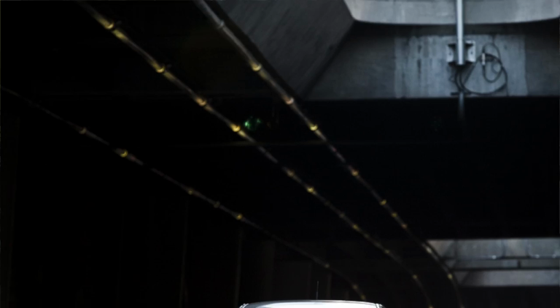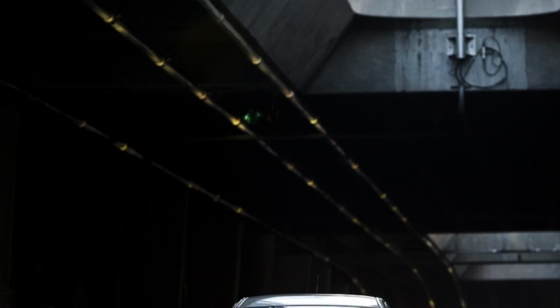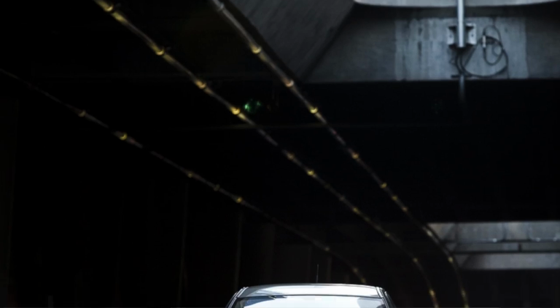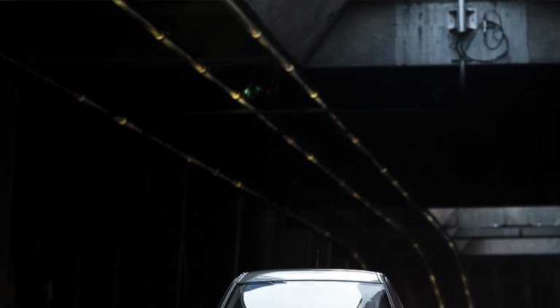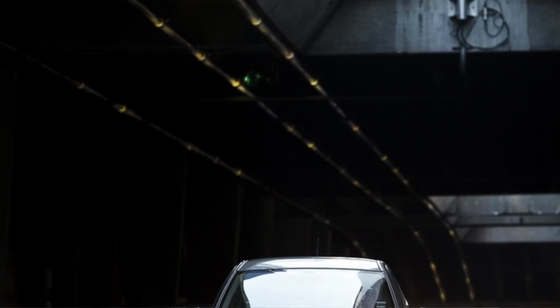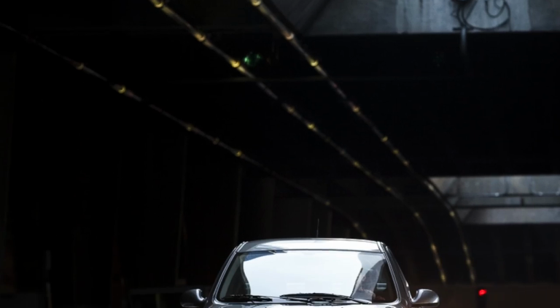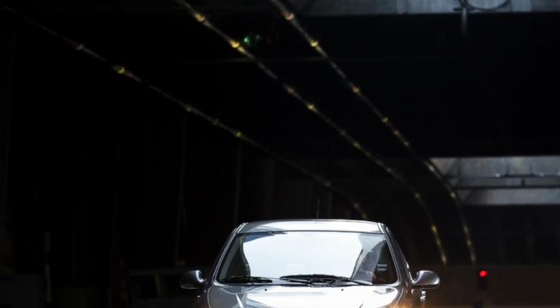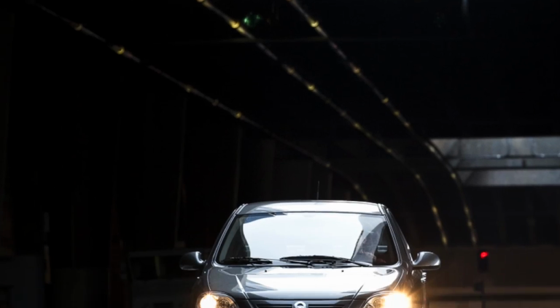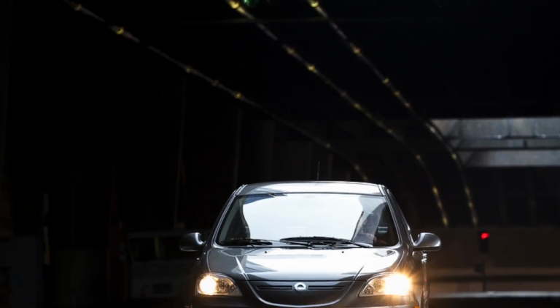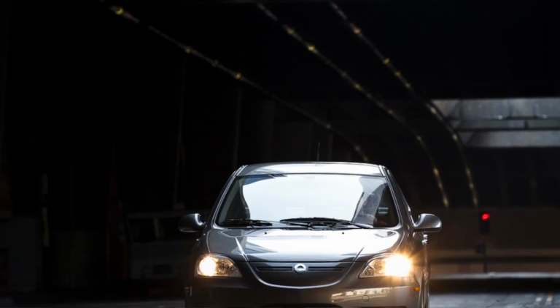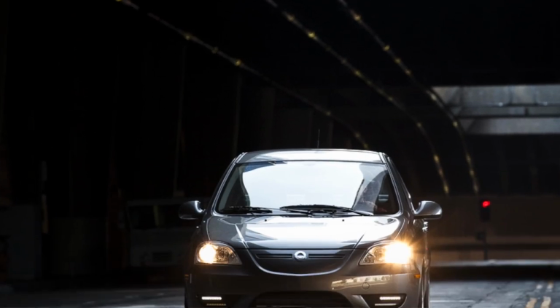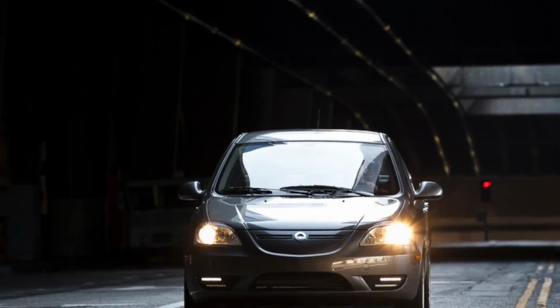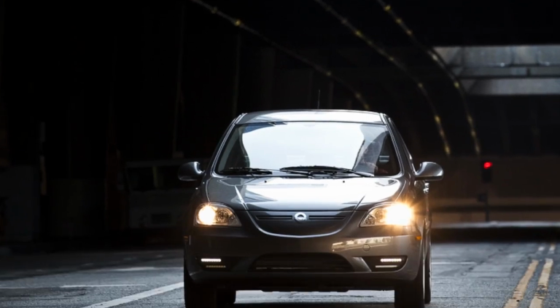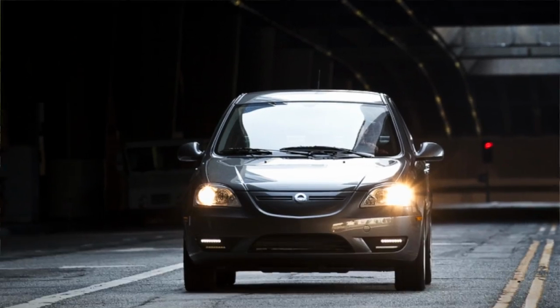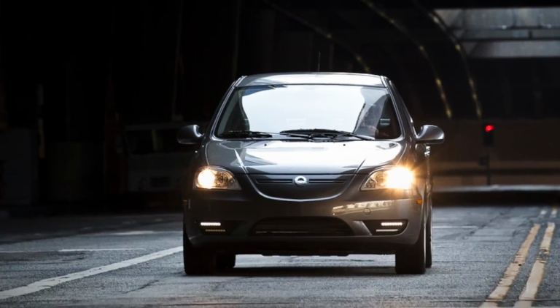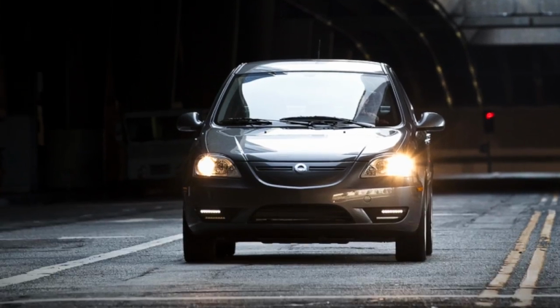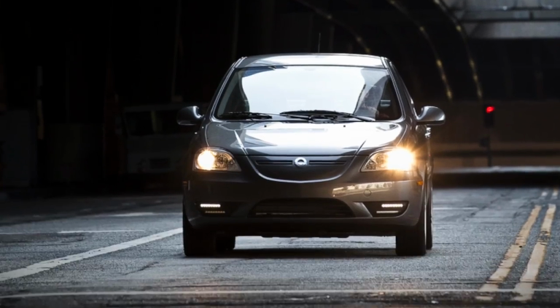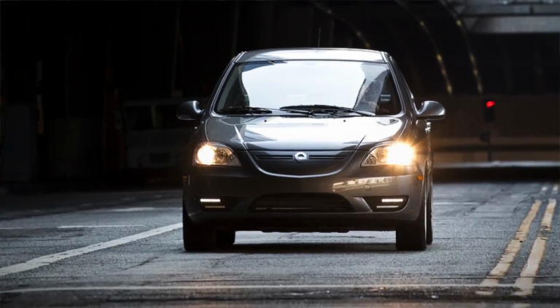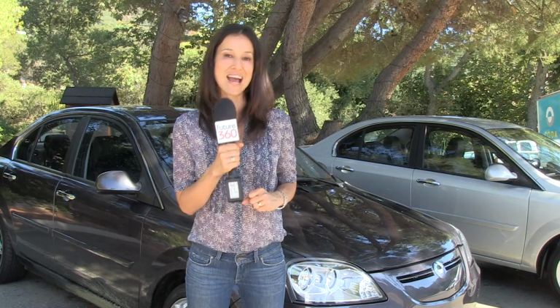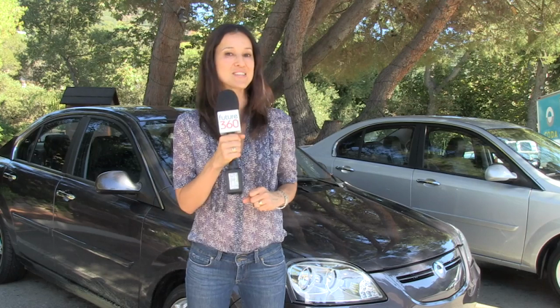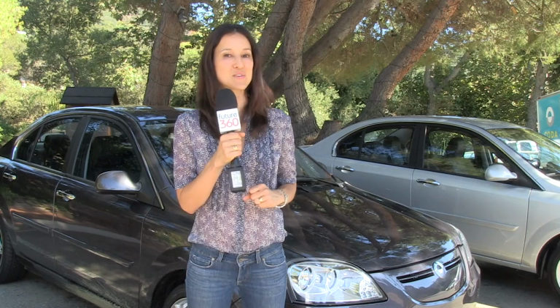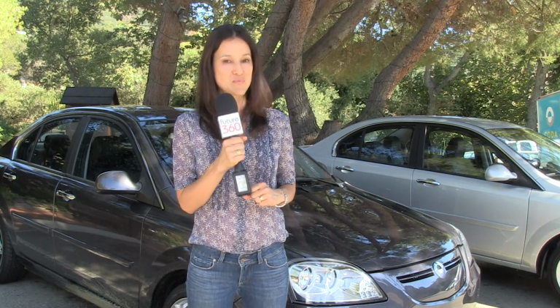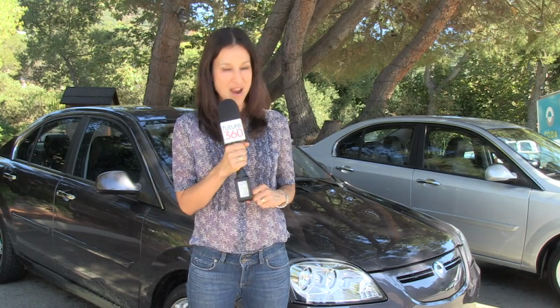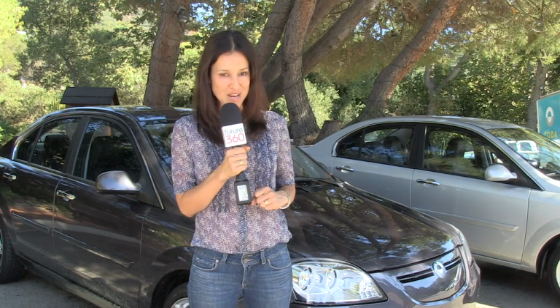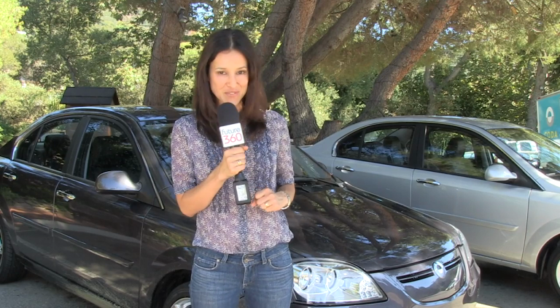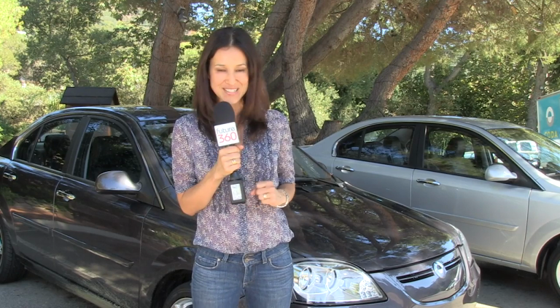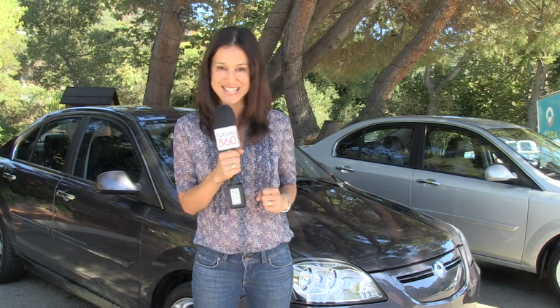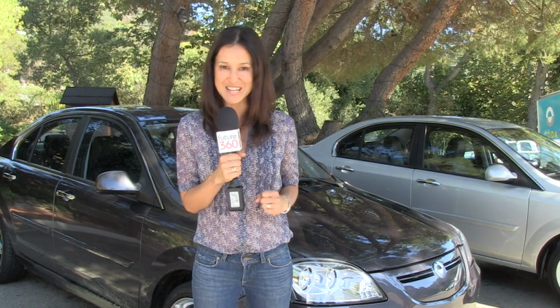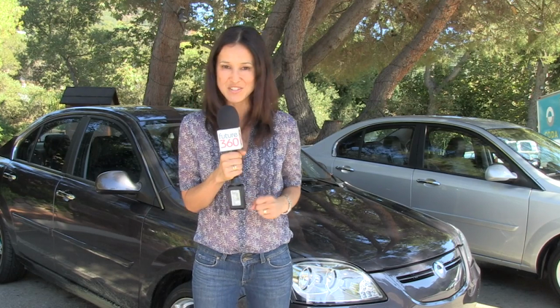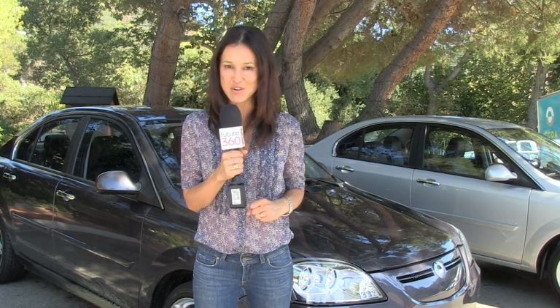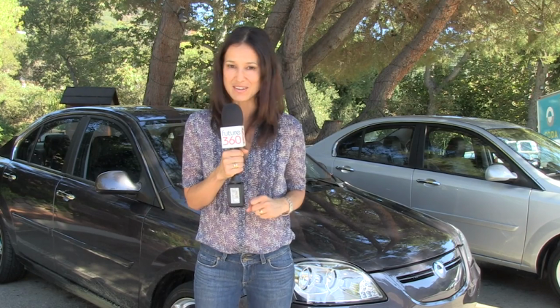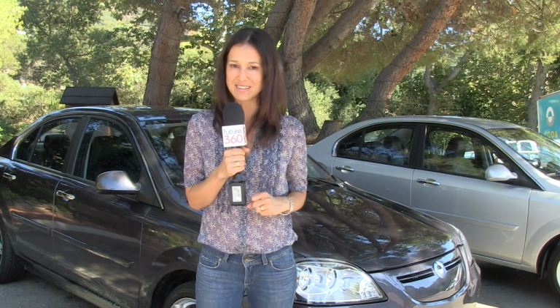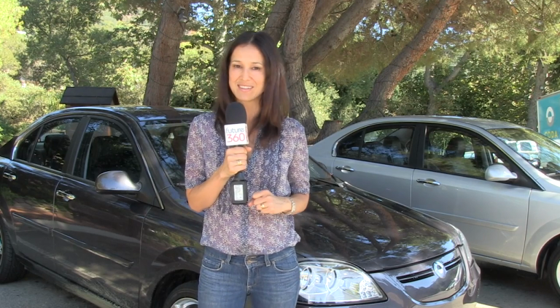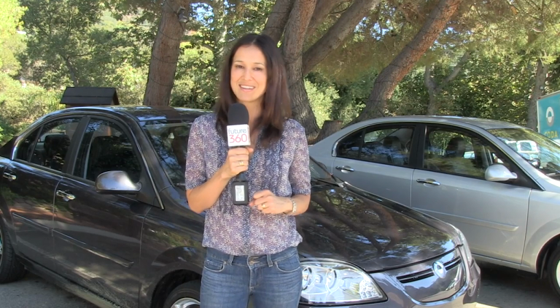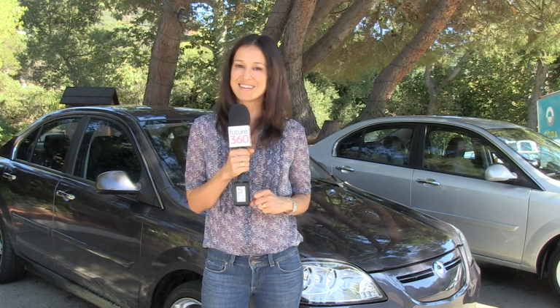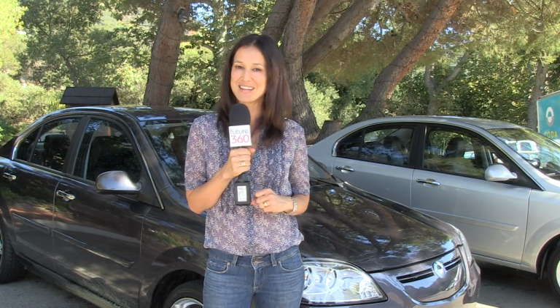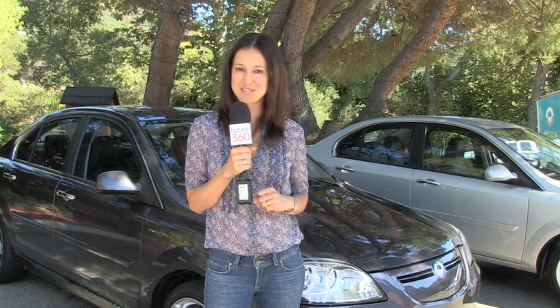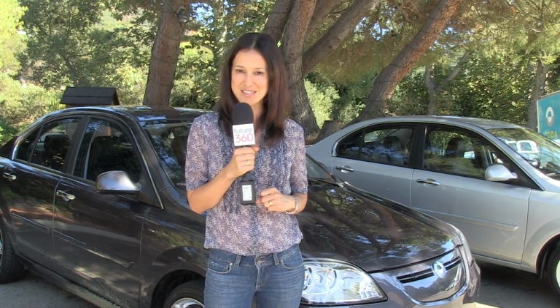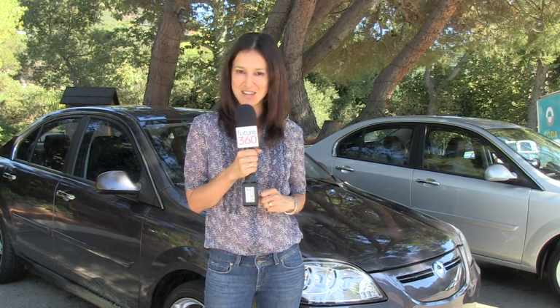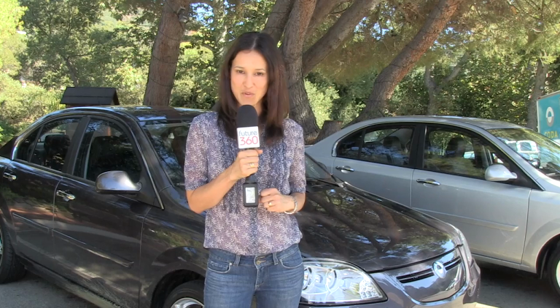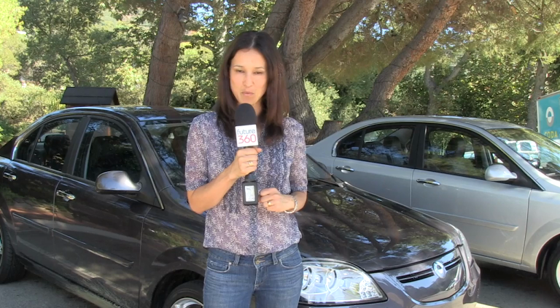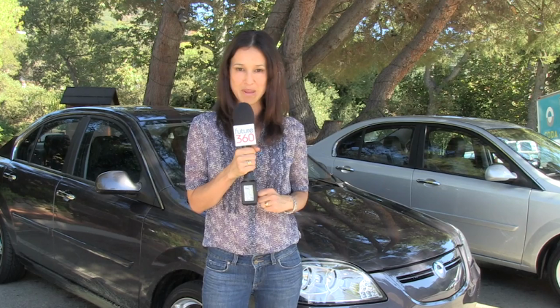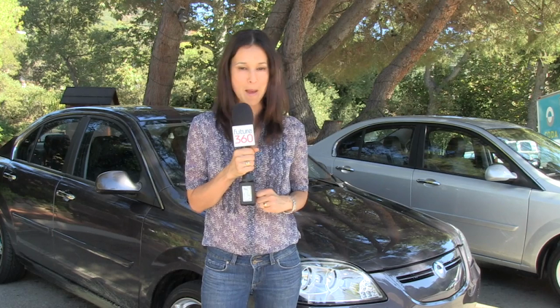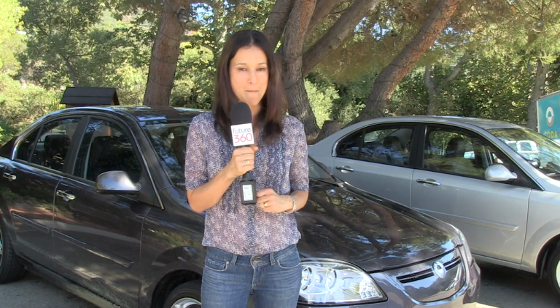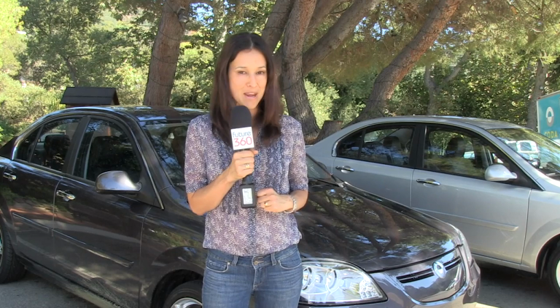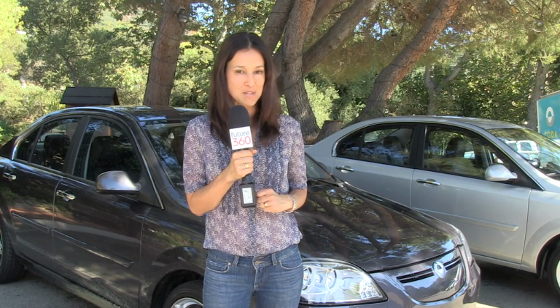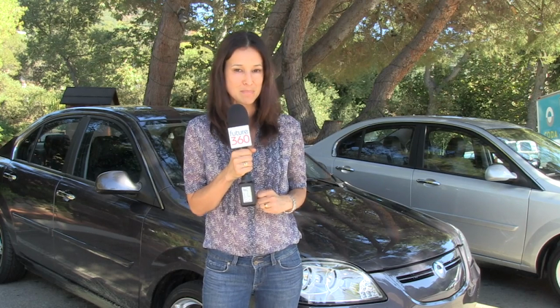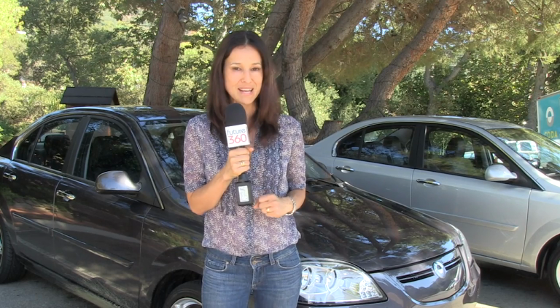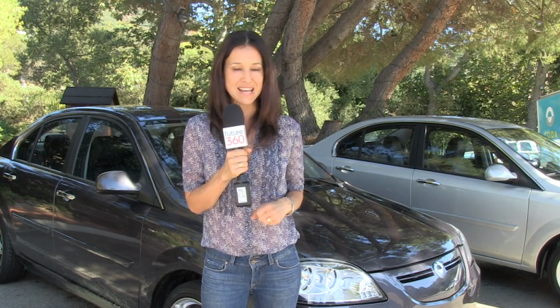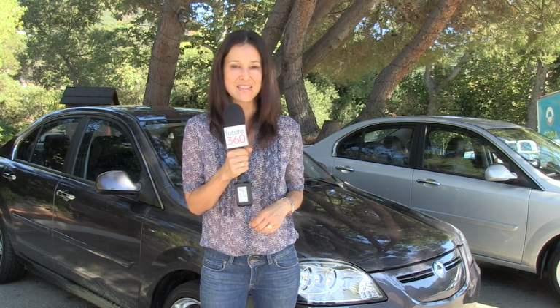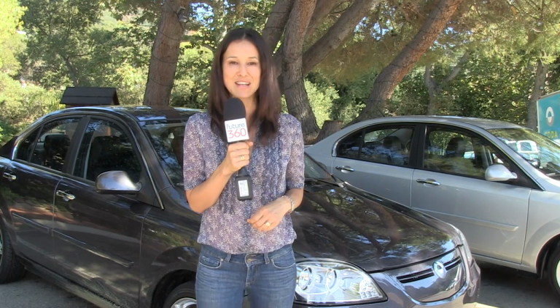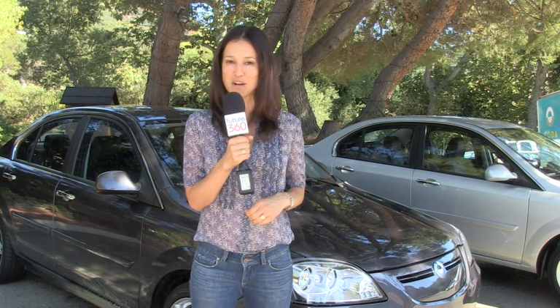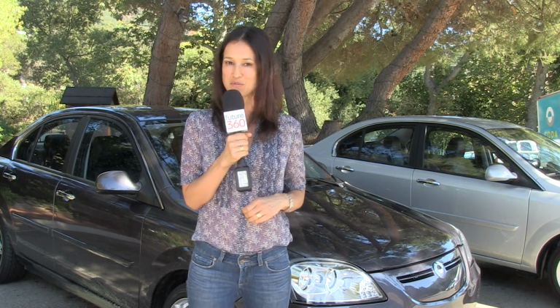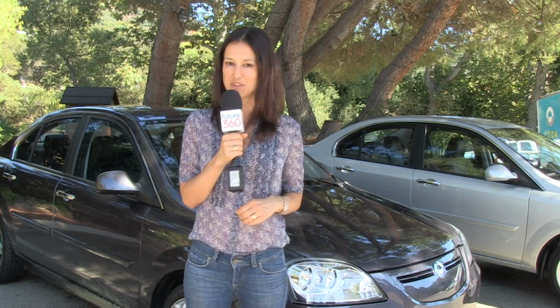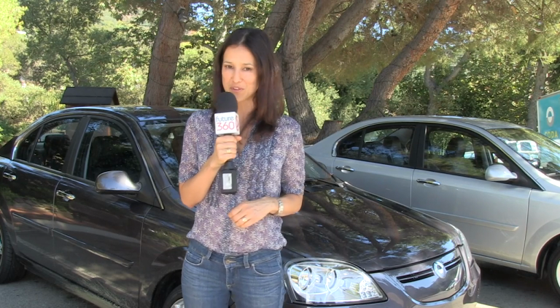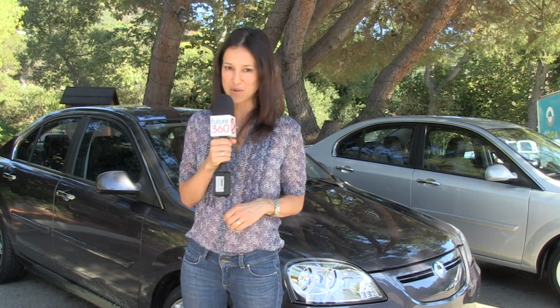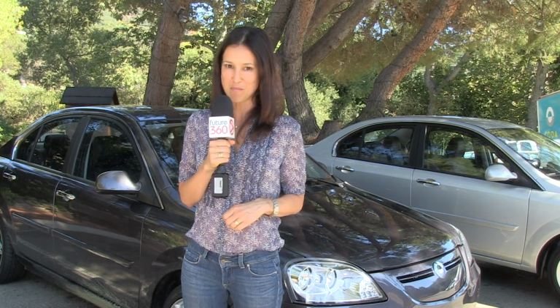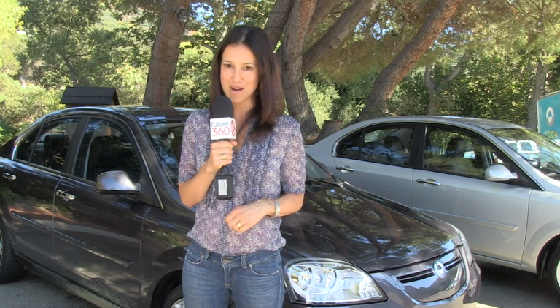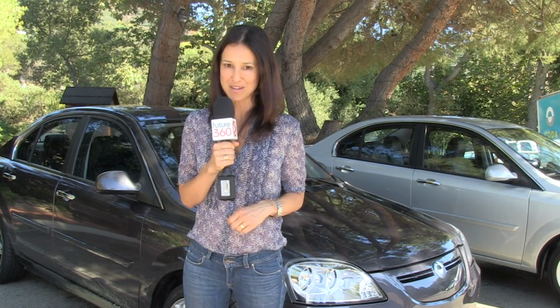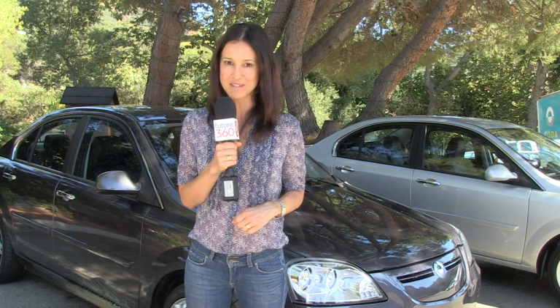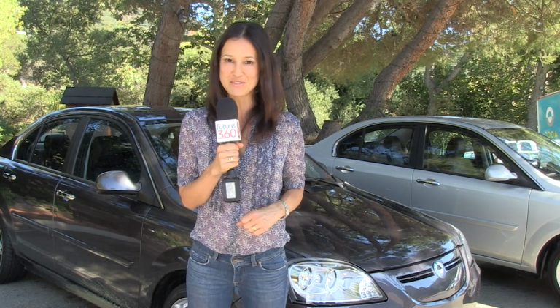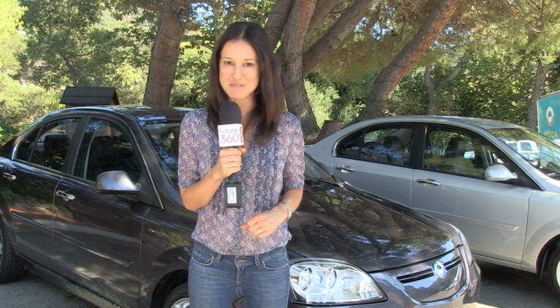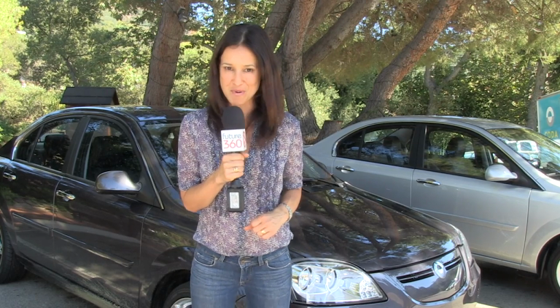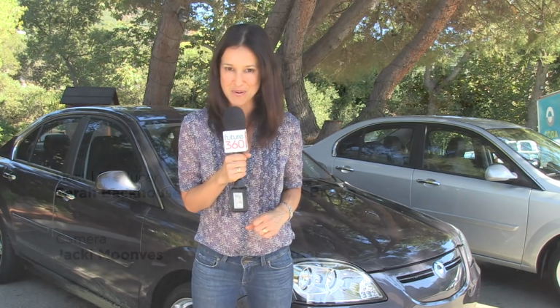From the rivers to the mountains, Koda's shown it has the range for today's journey. Let's see if it will be a major player in the electric vehicle market of tomorrow.